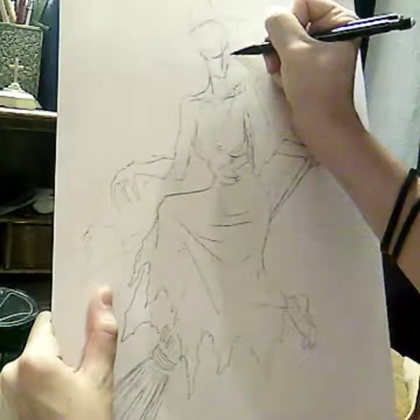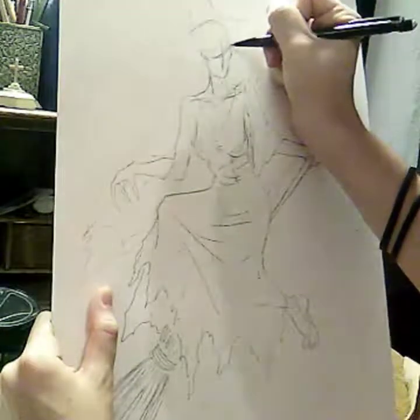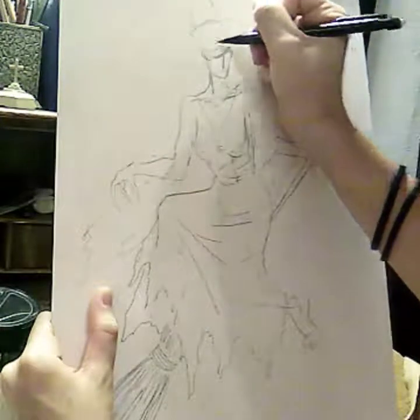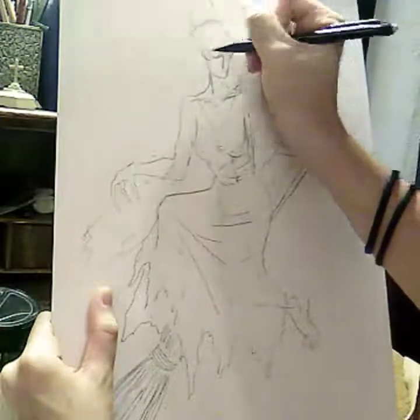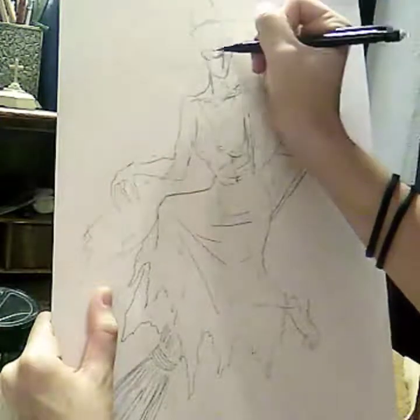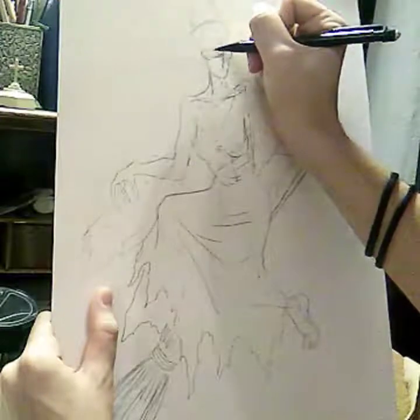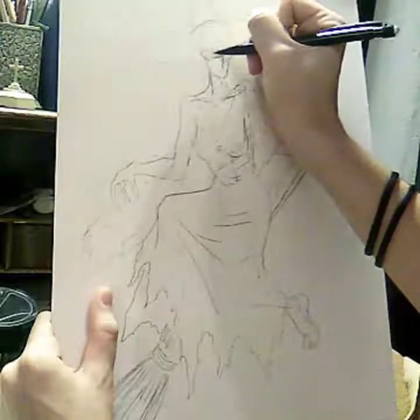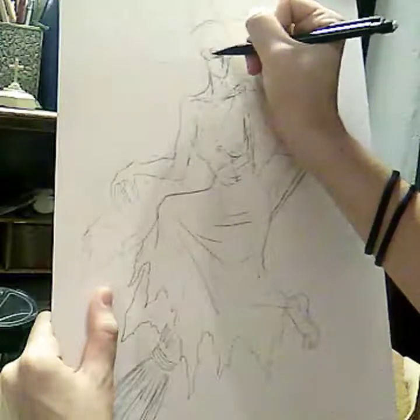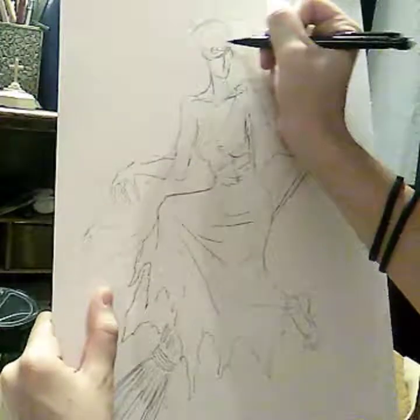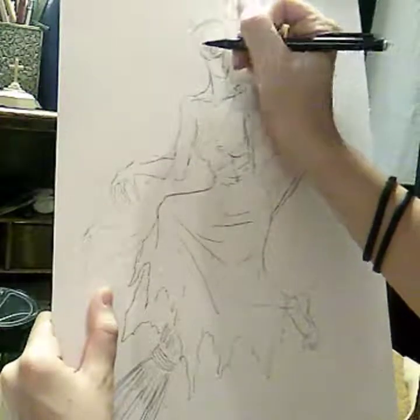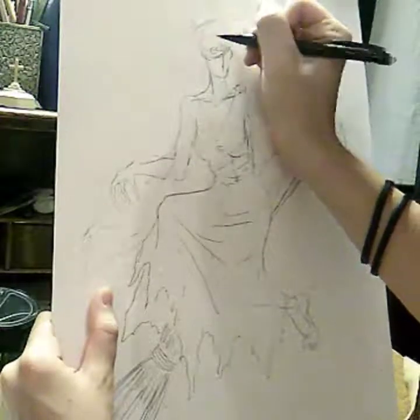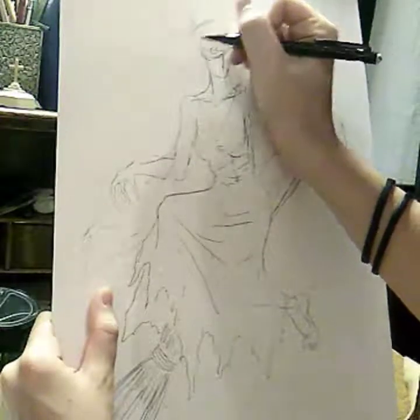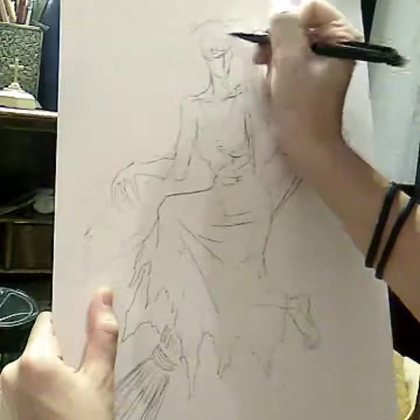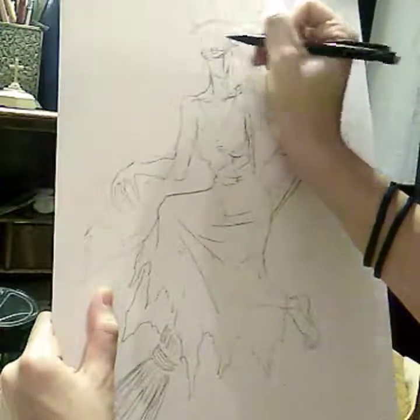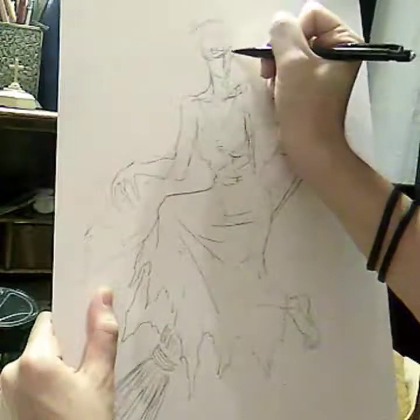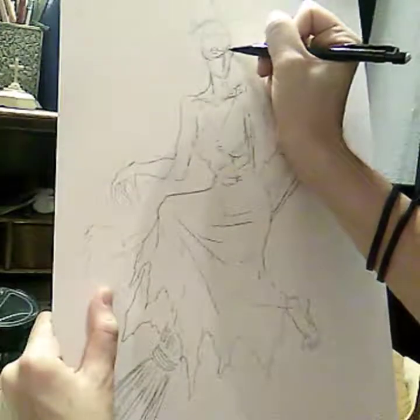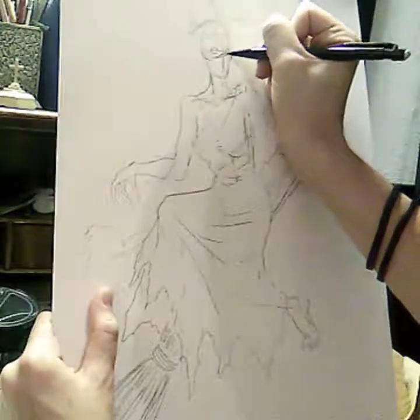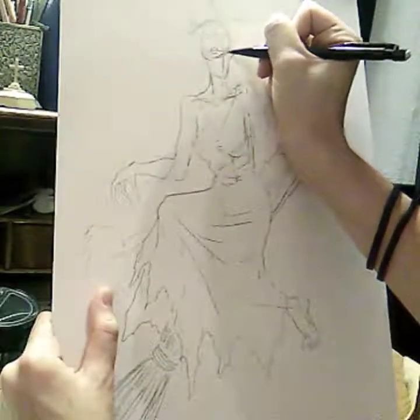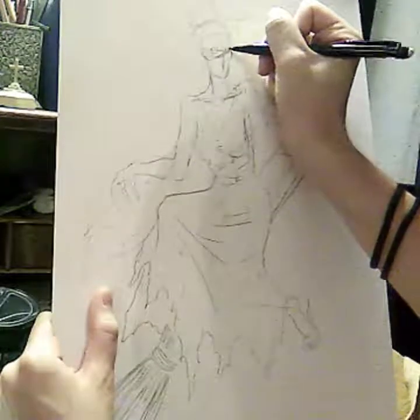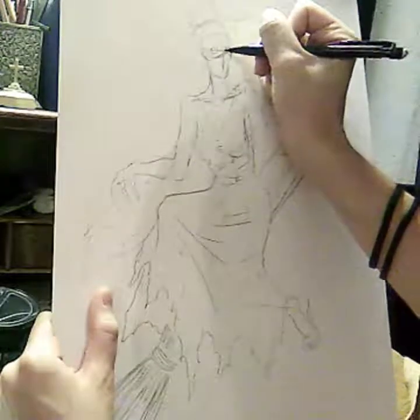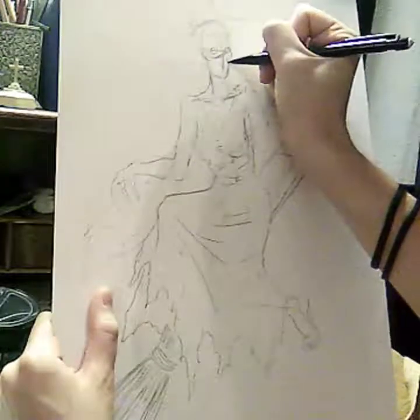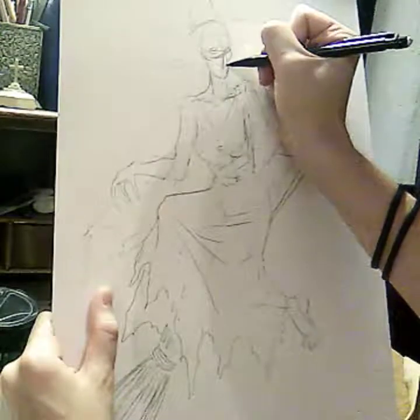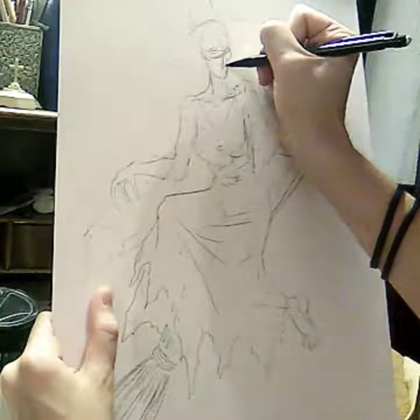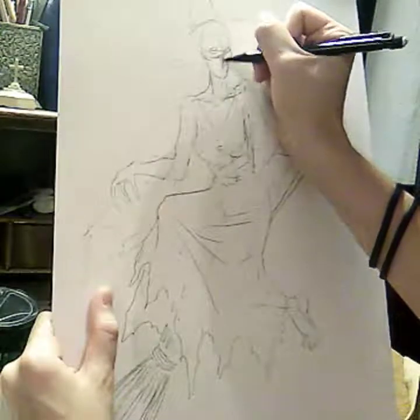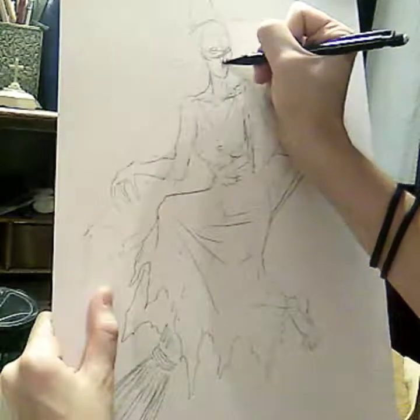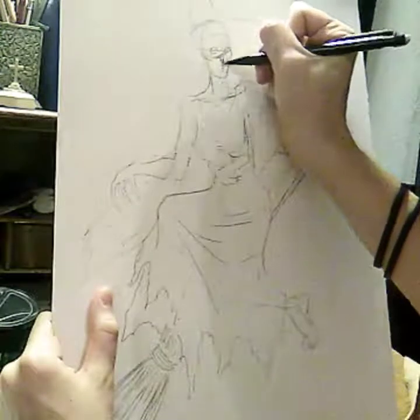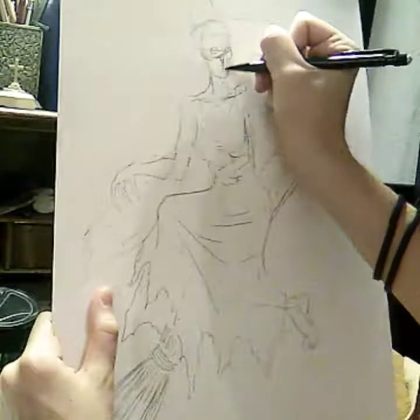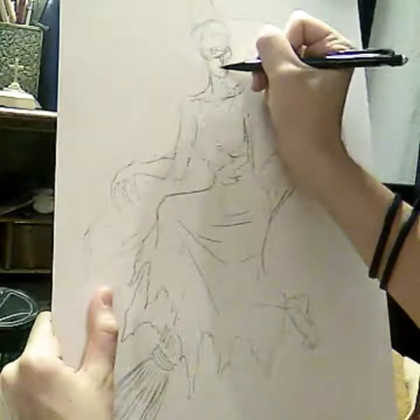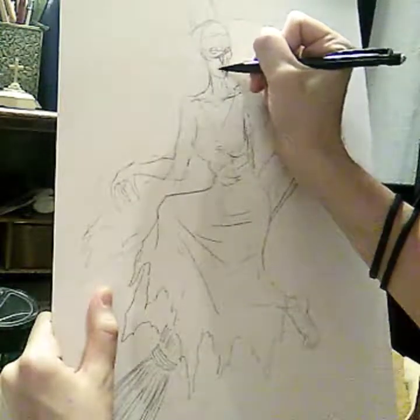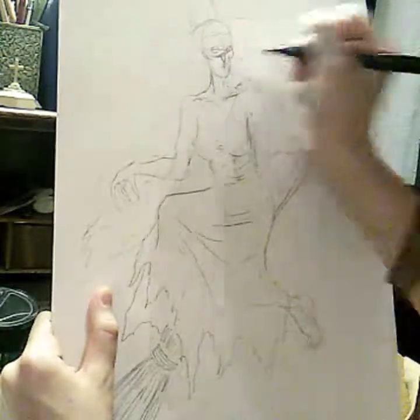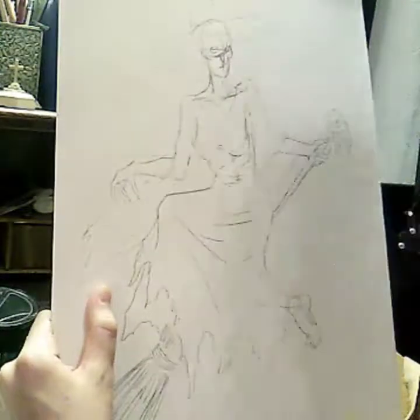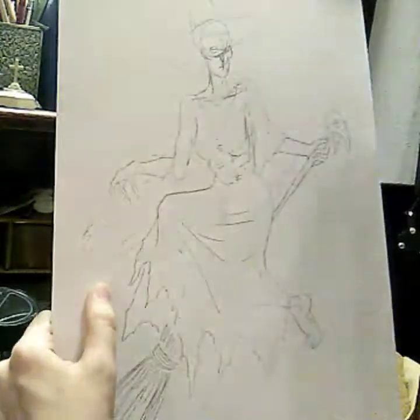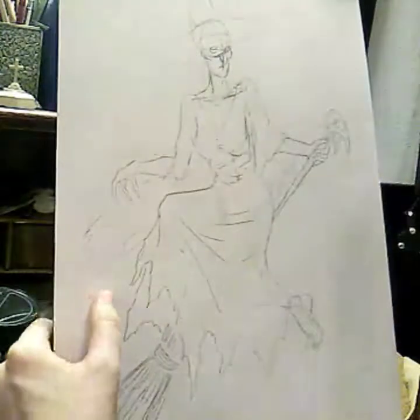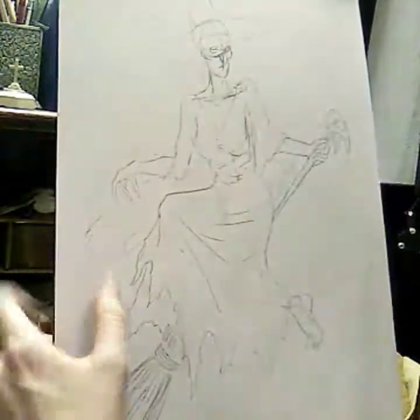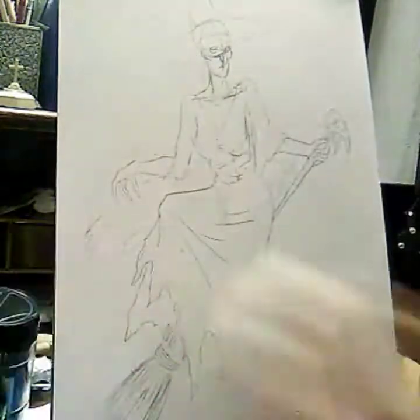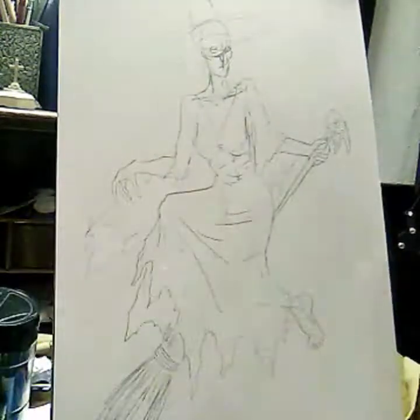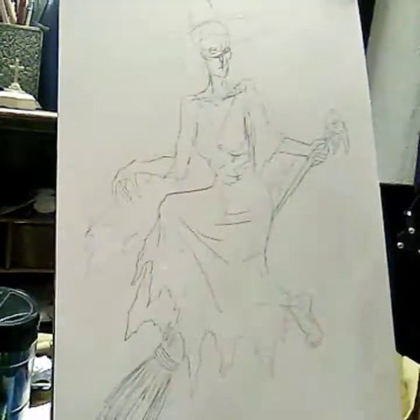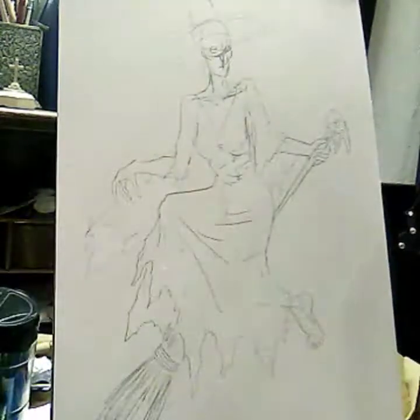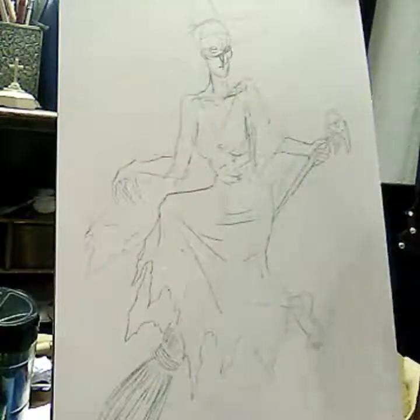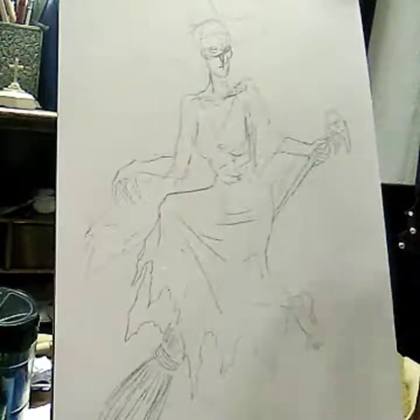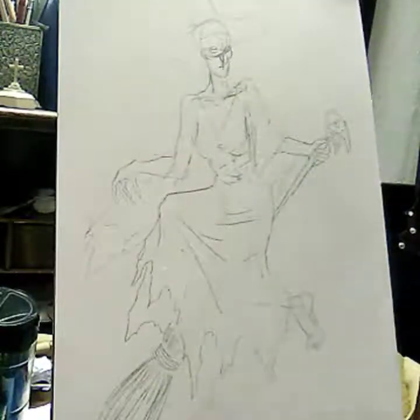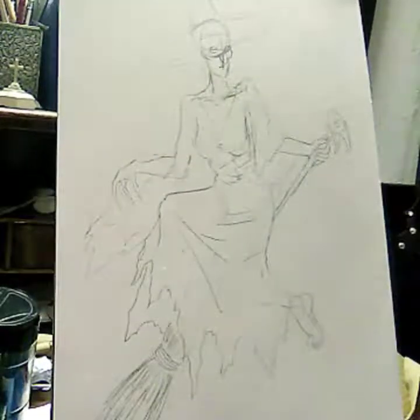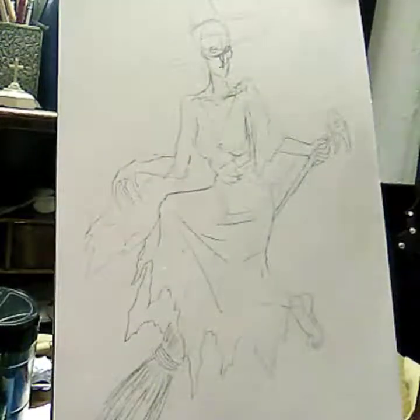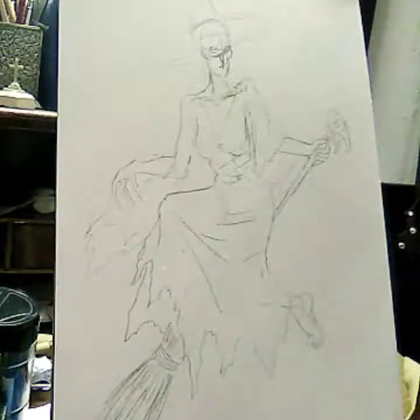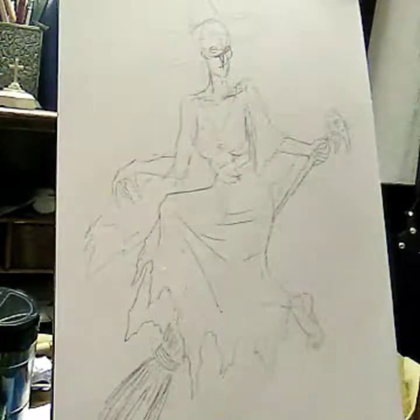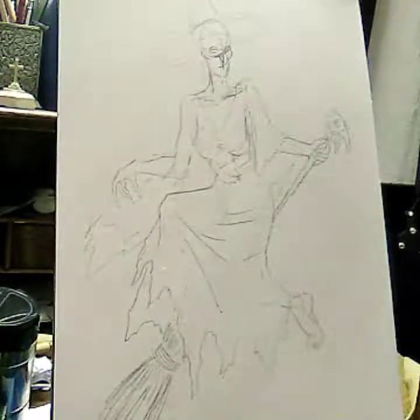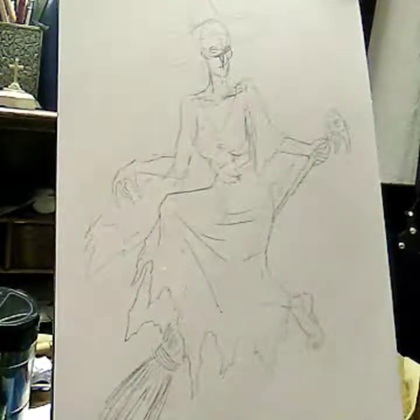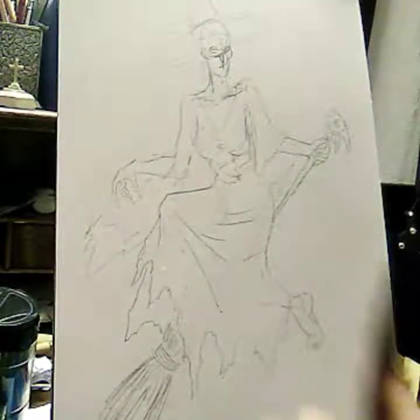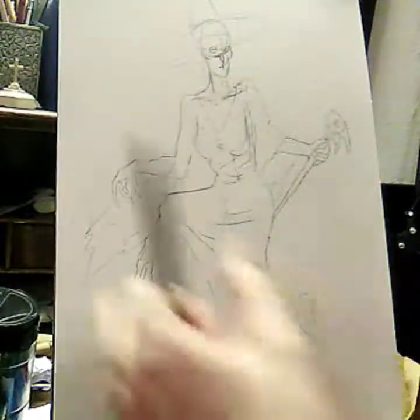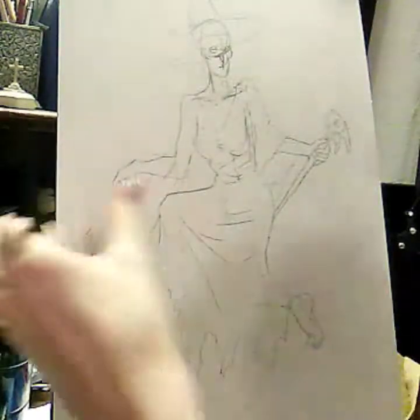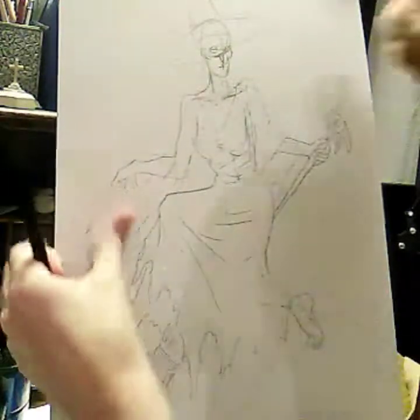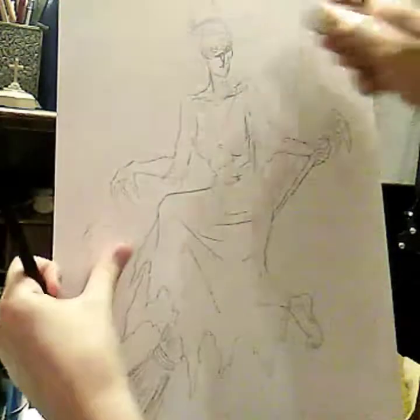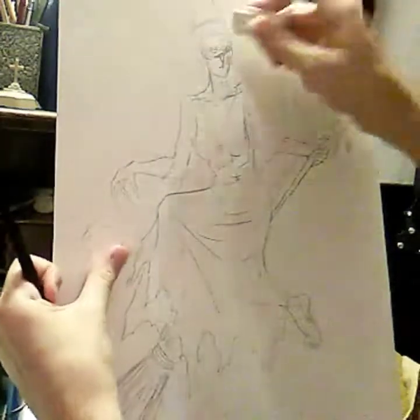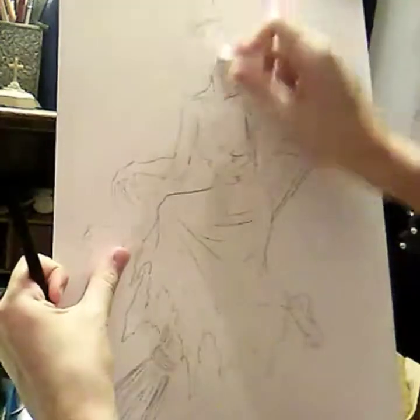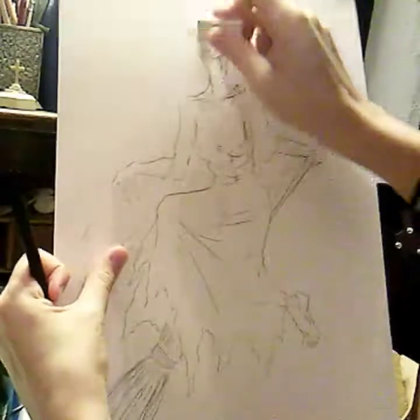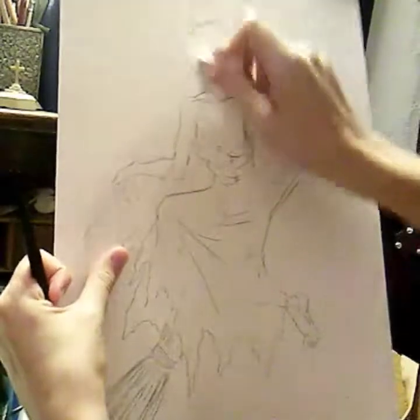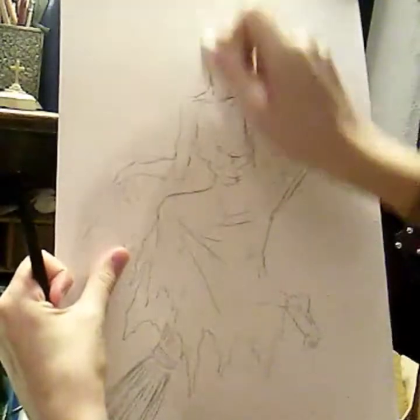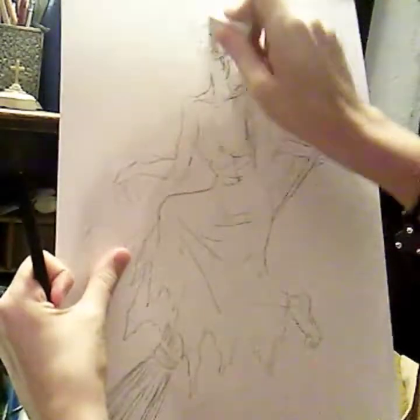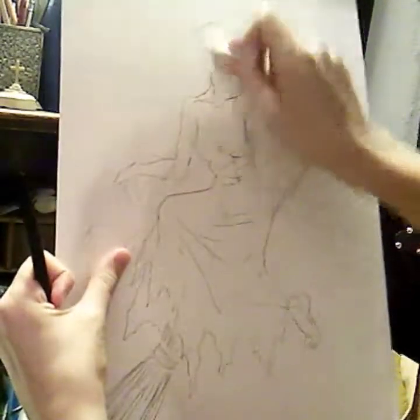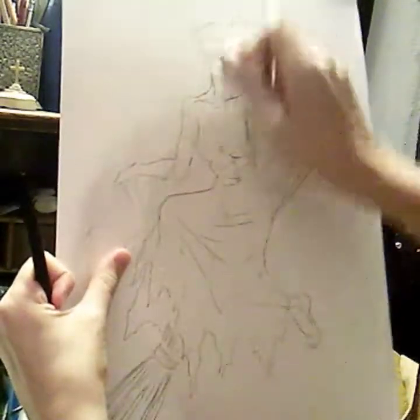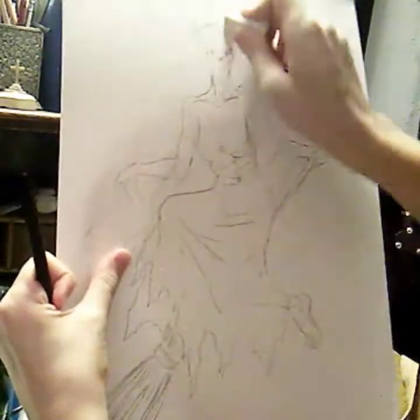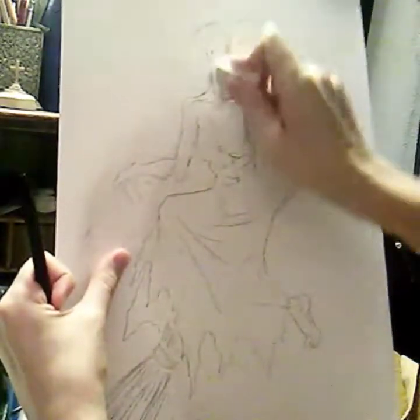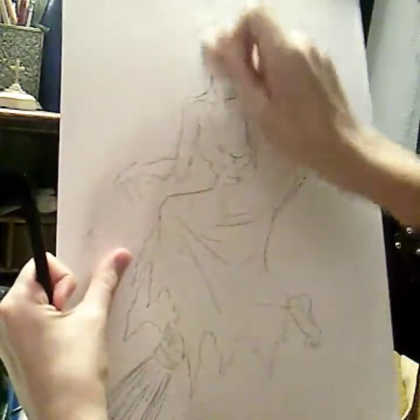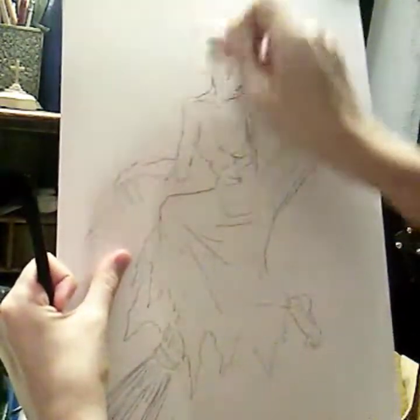I don't think I need to give you guys a lot of explanation on how to draw a broom. That's pretty easy, so I'll let you guys figure that out for yourselves.